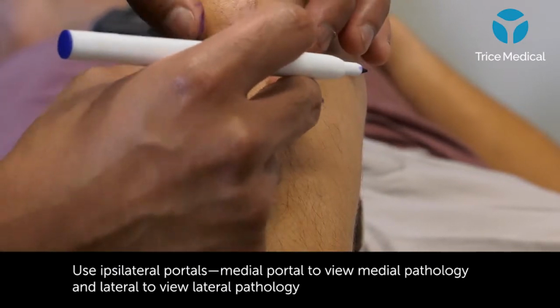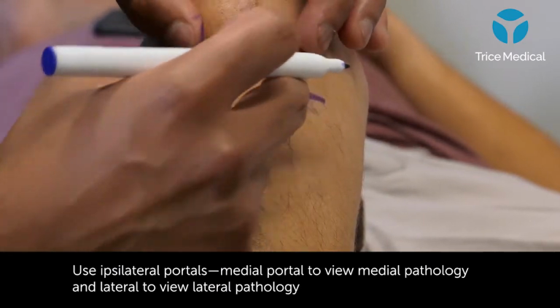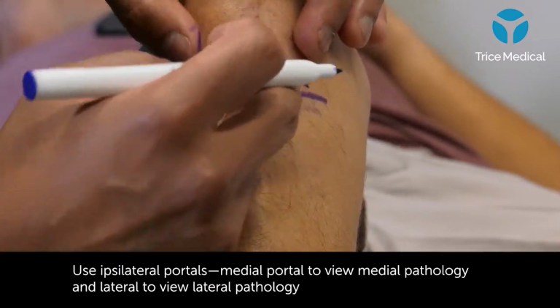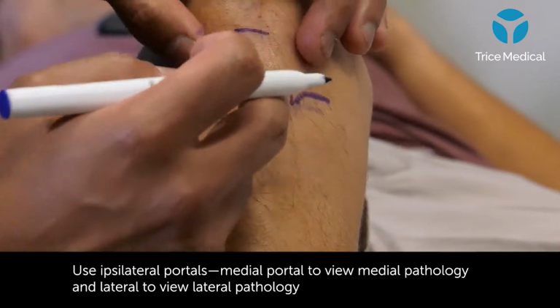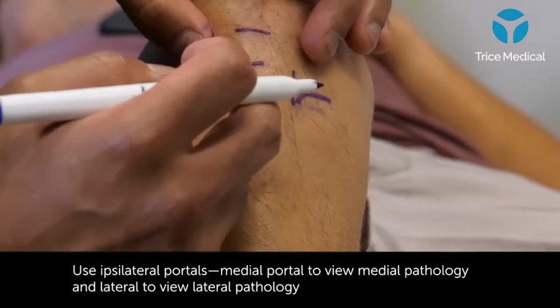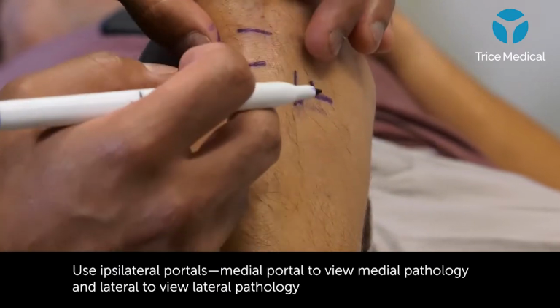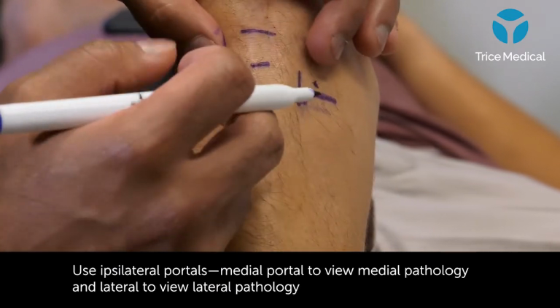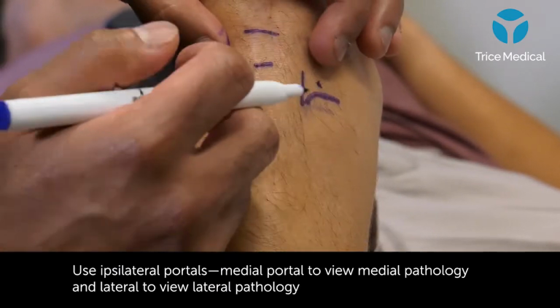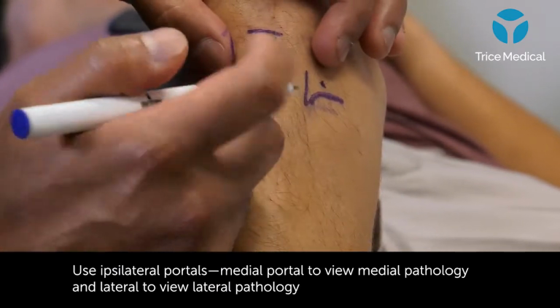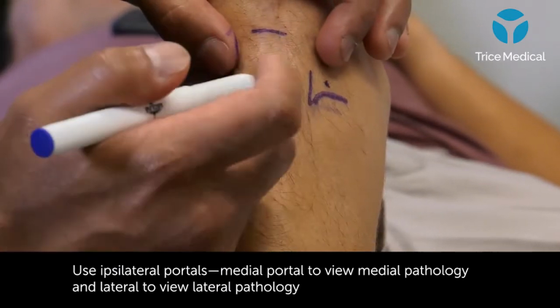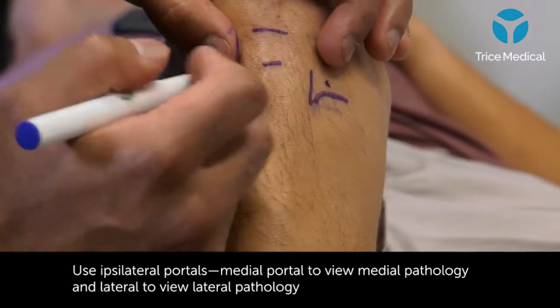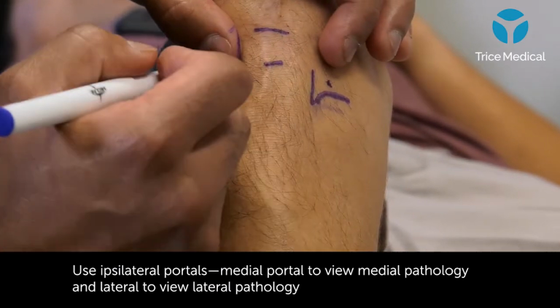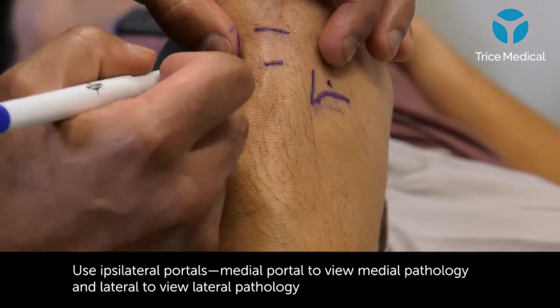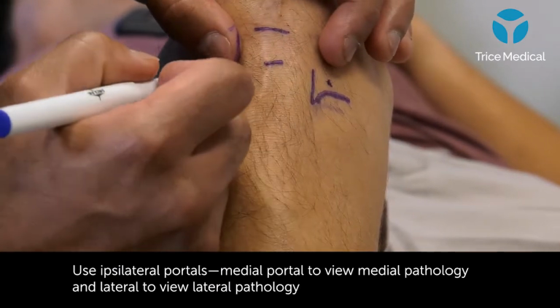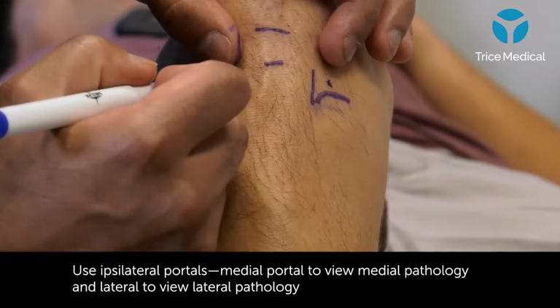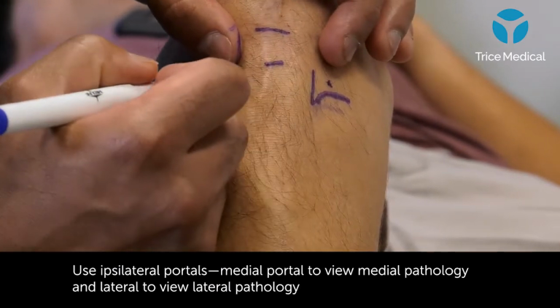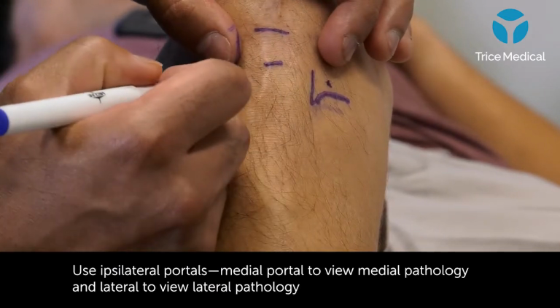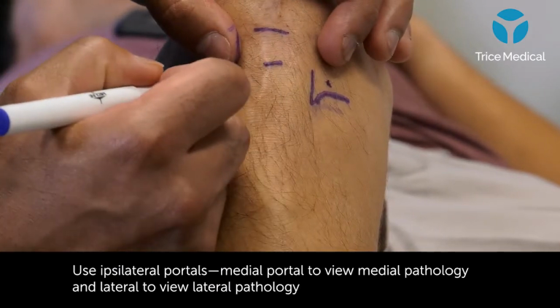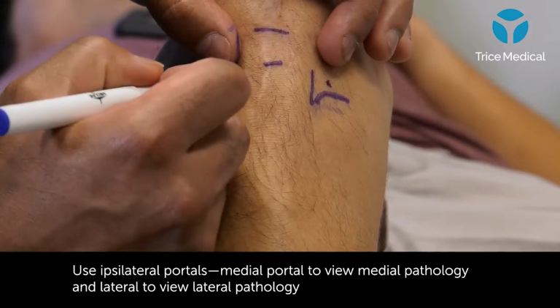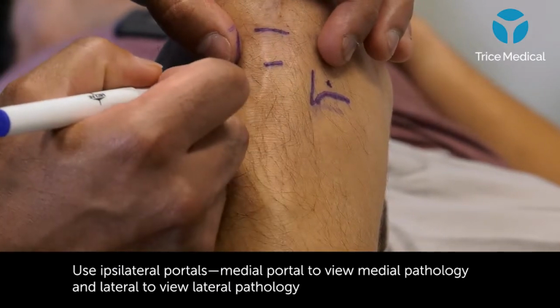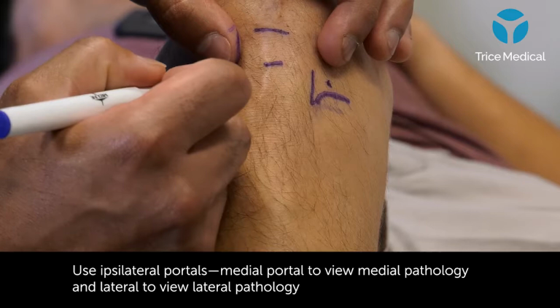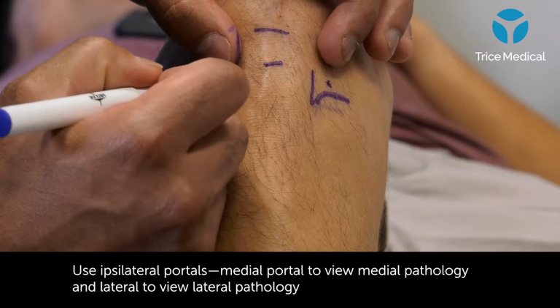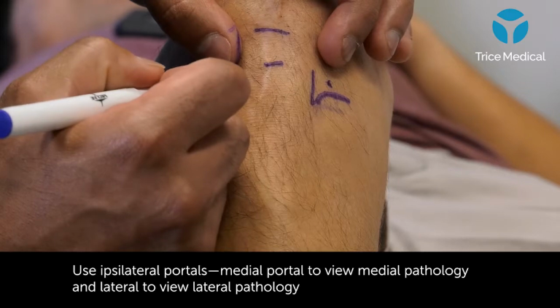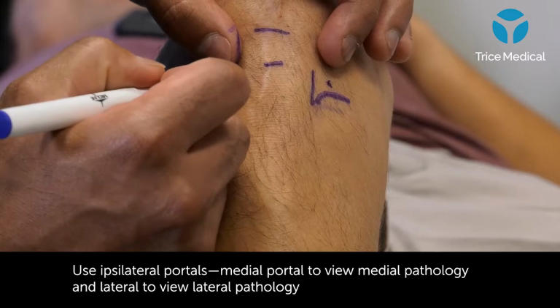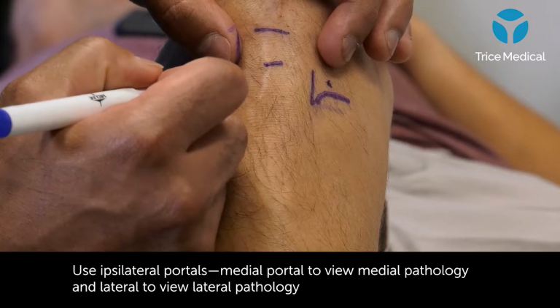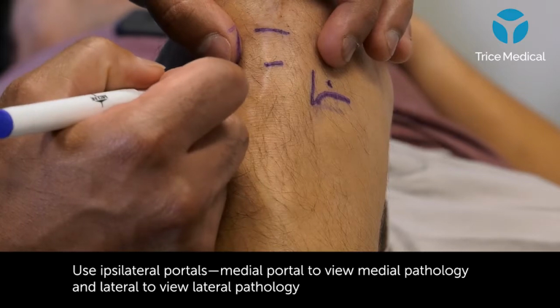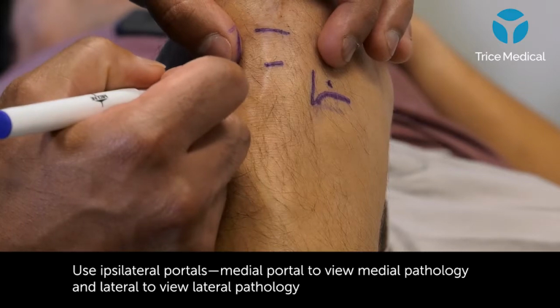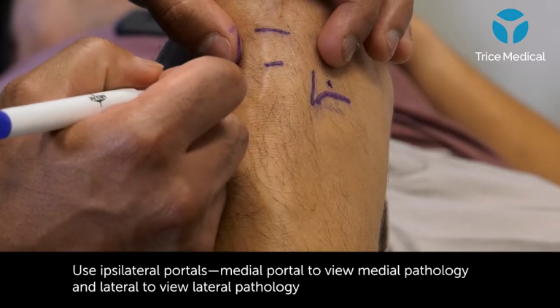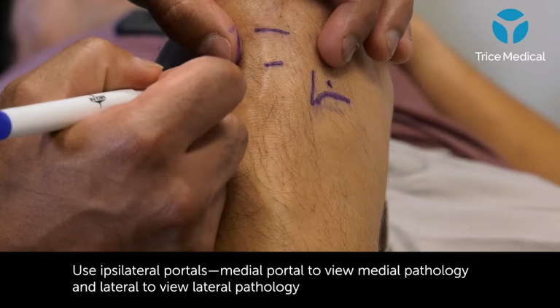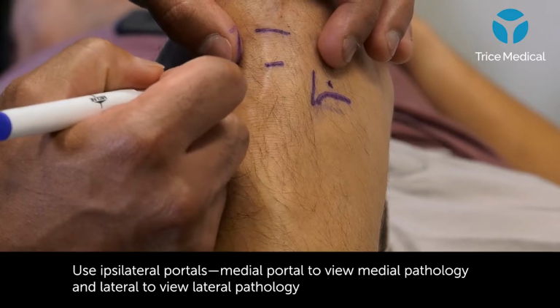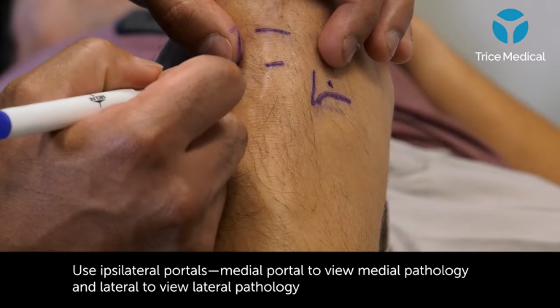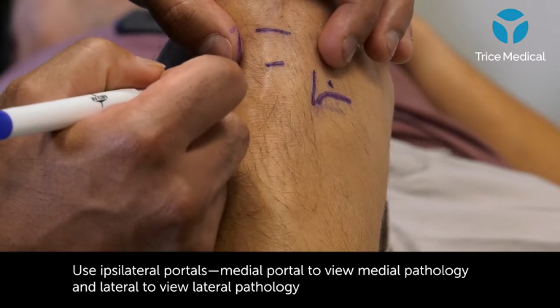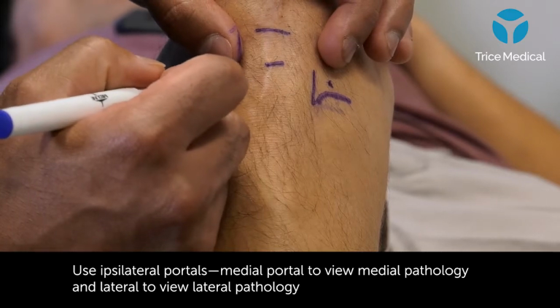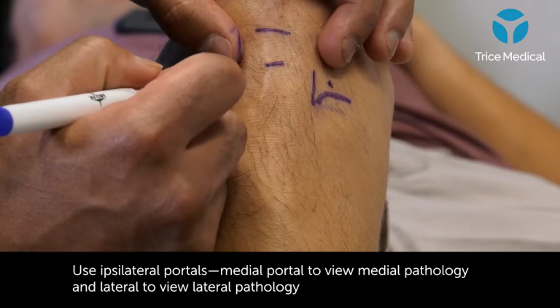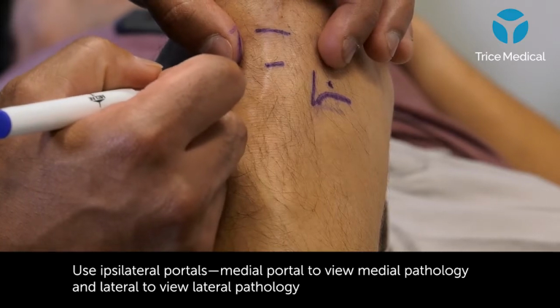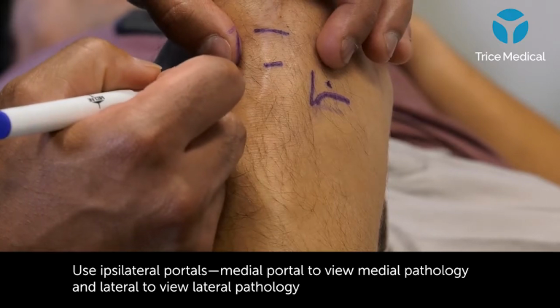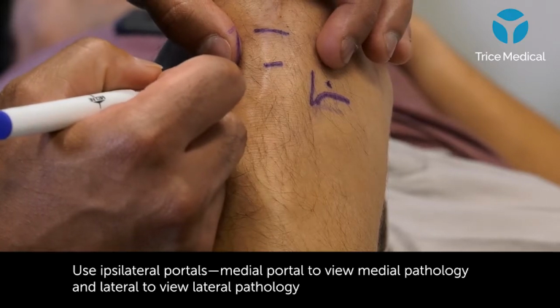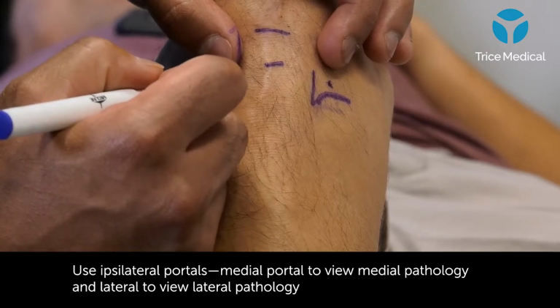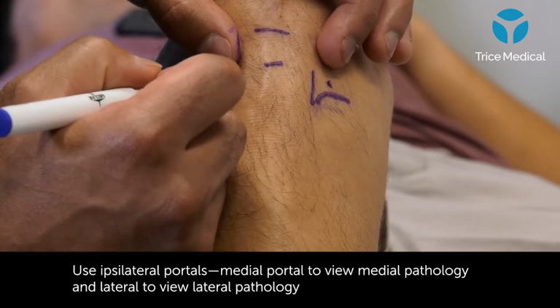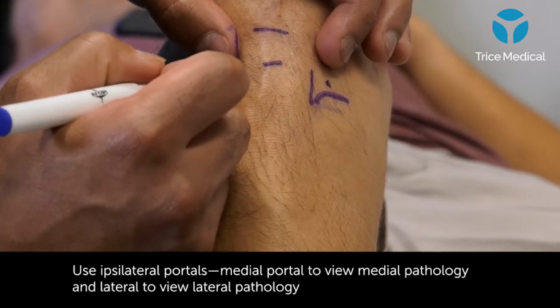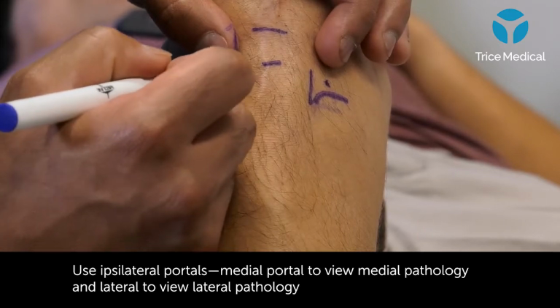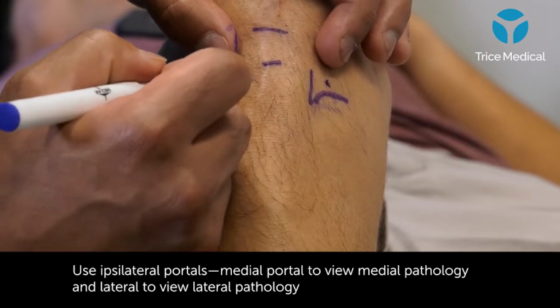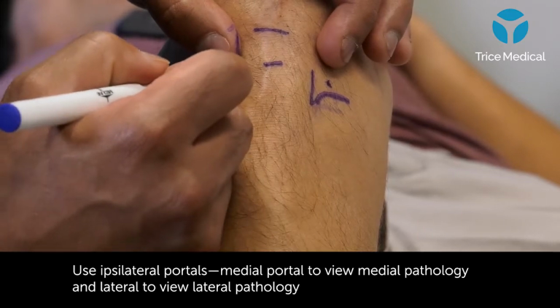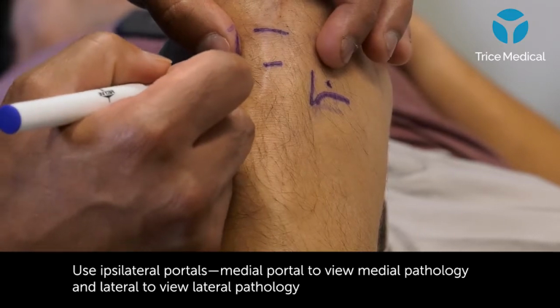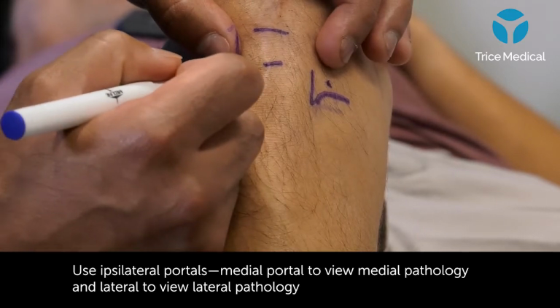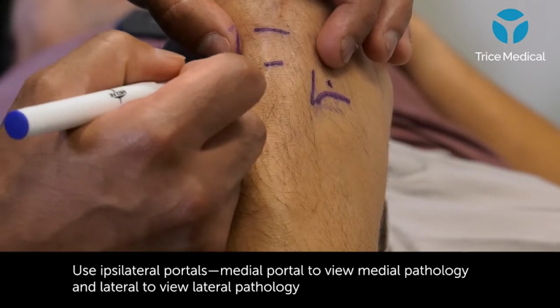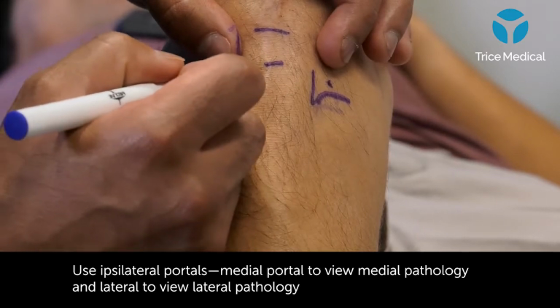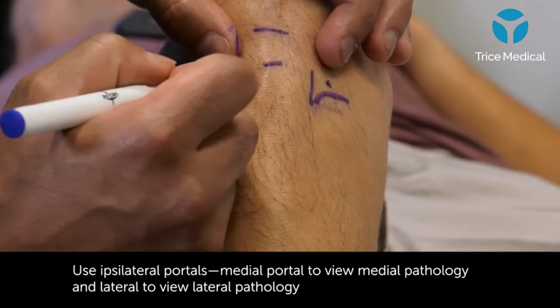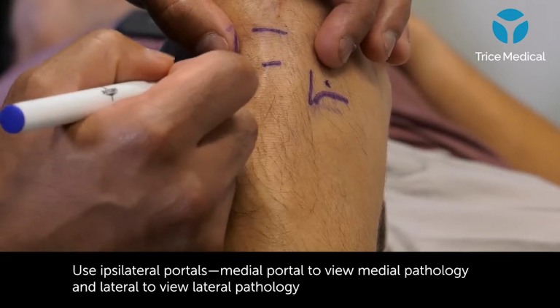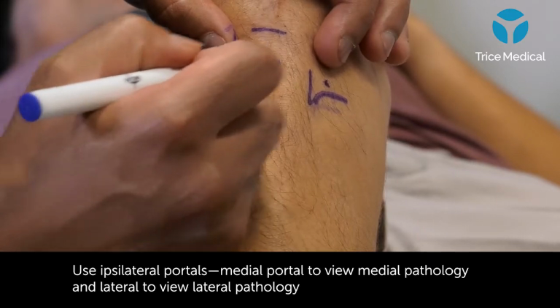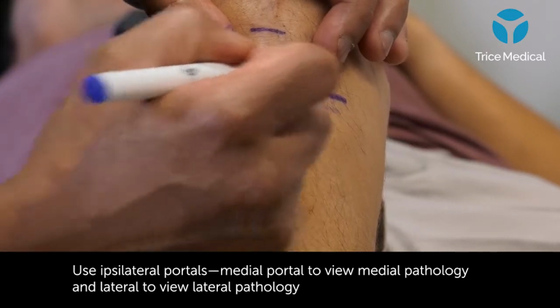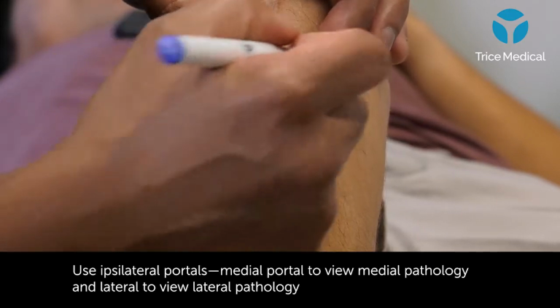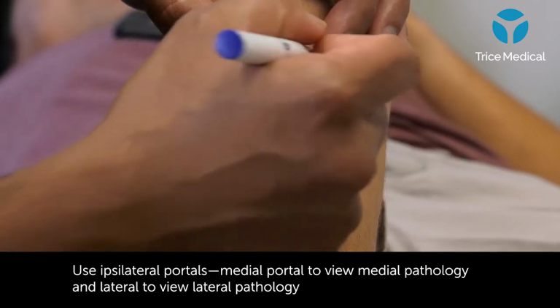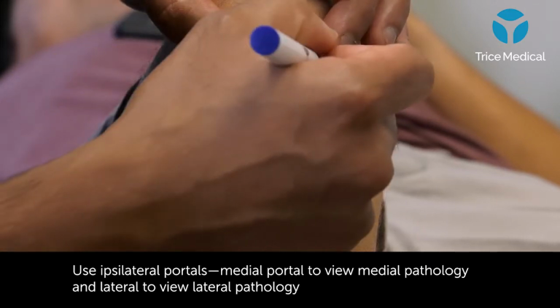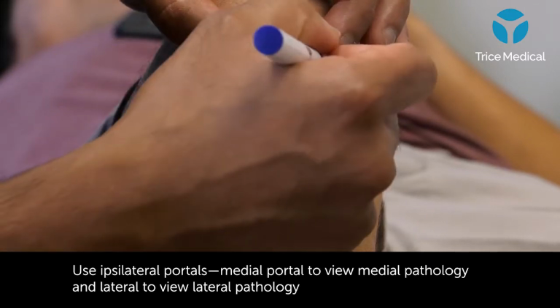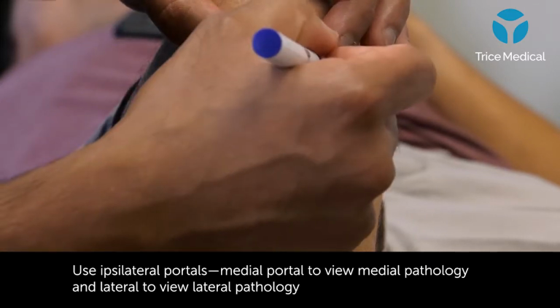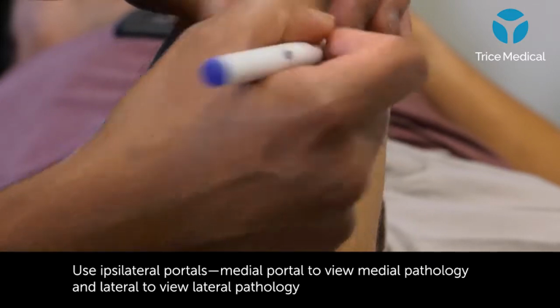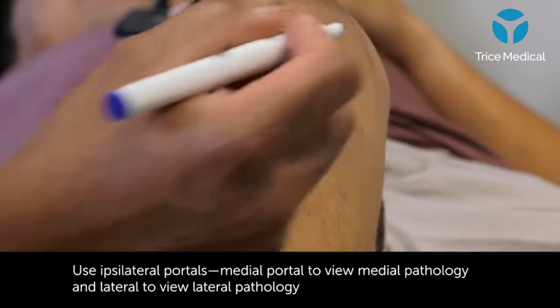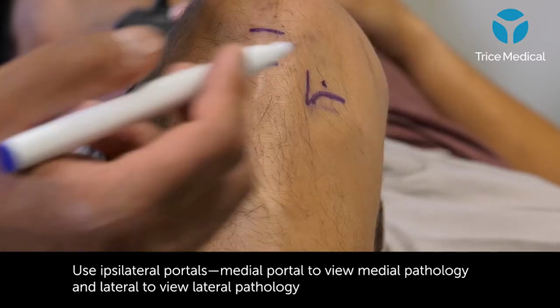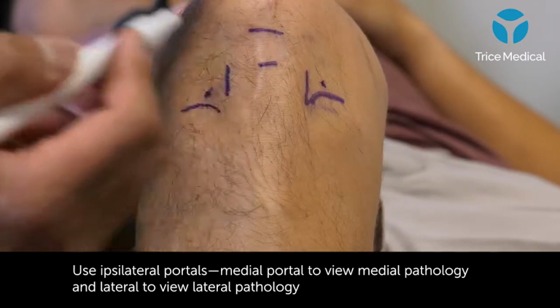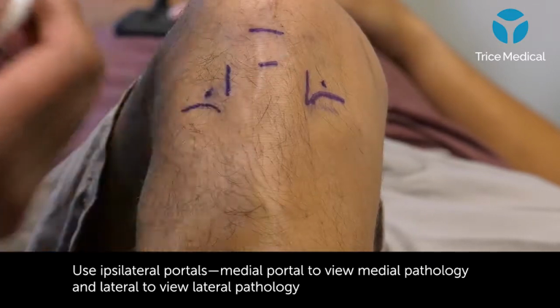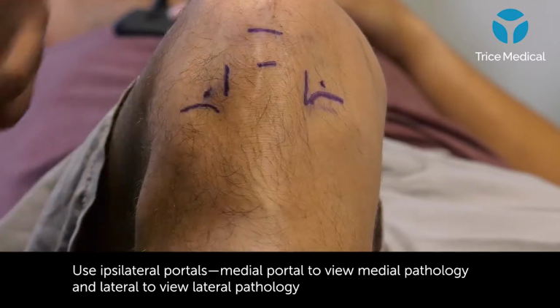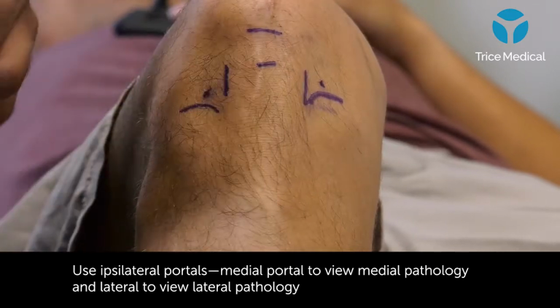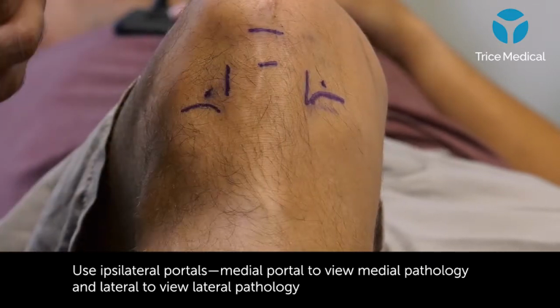If you look, it's slightly more lateral on the lateral side compared to the tendon relationship, compared to the medial side.